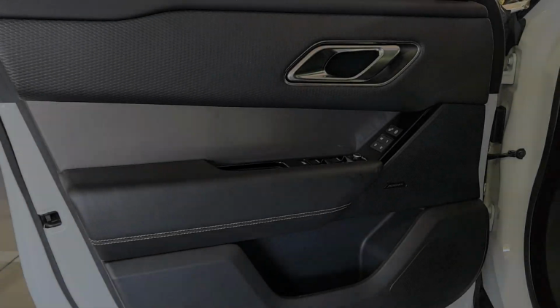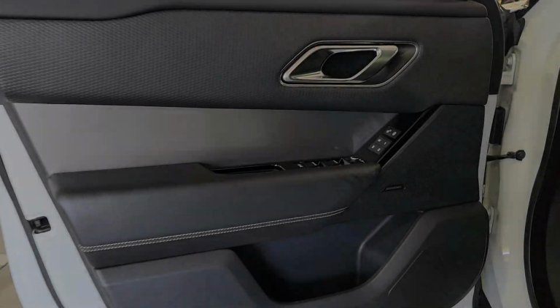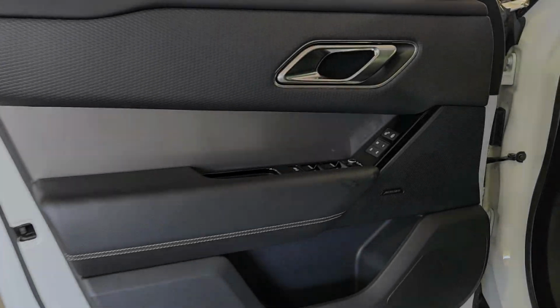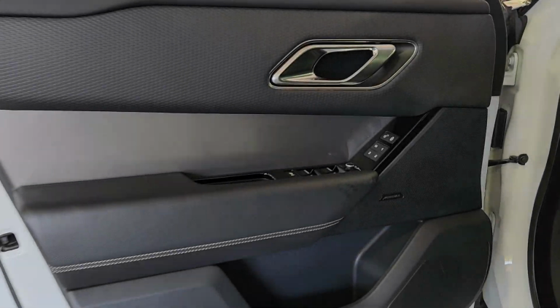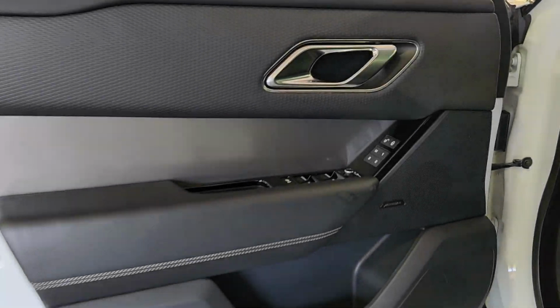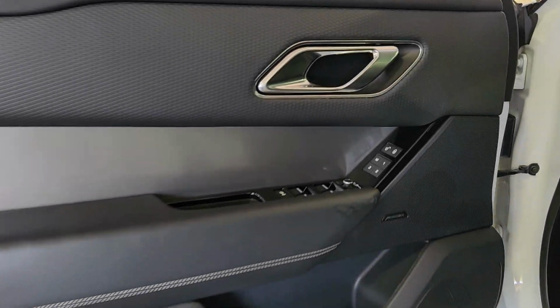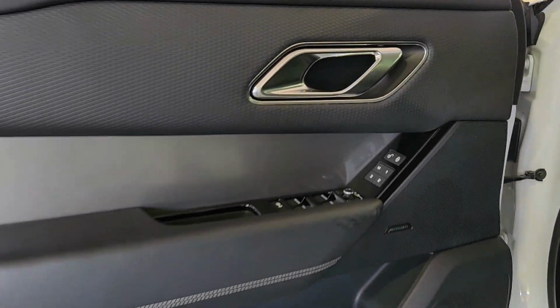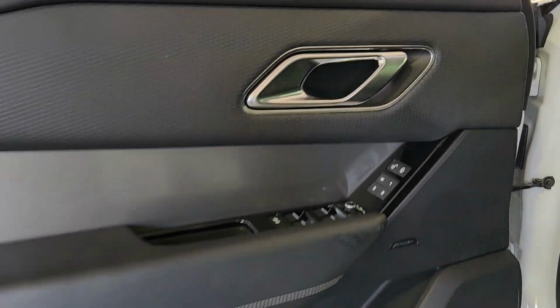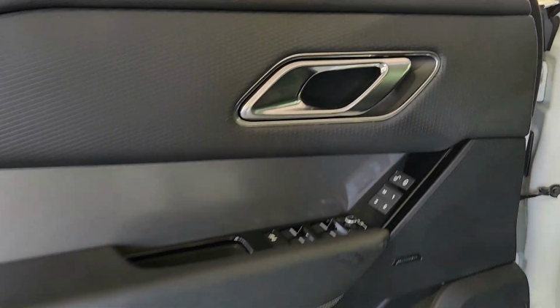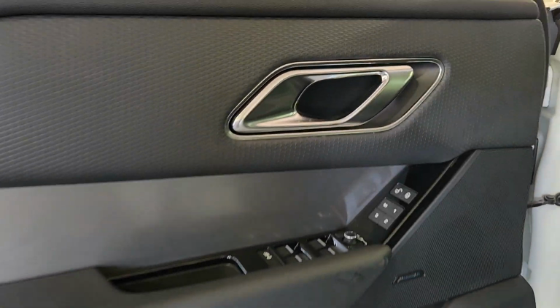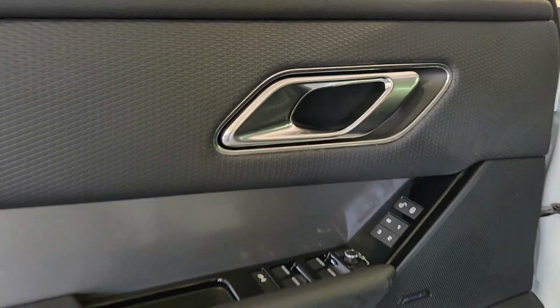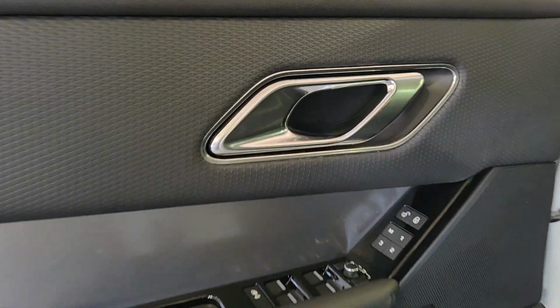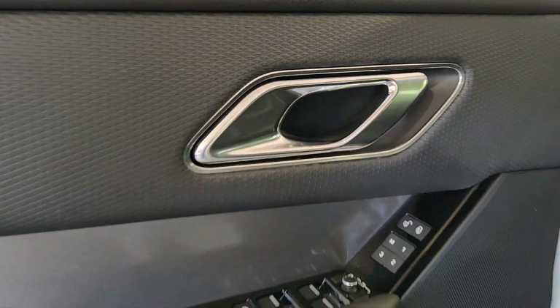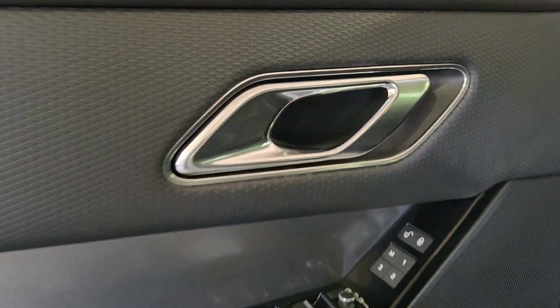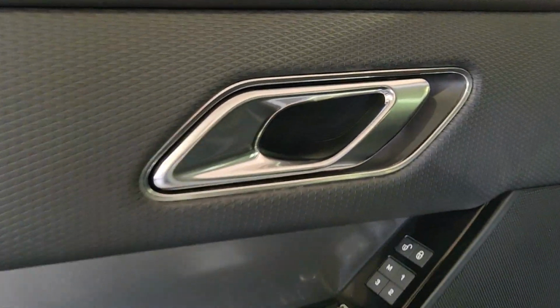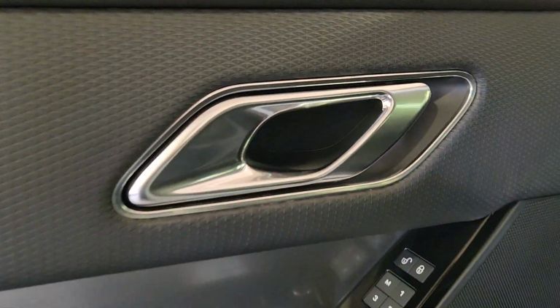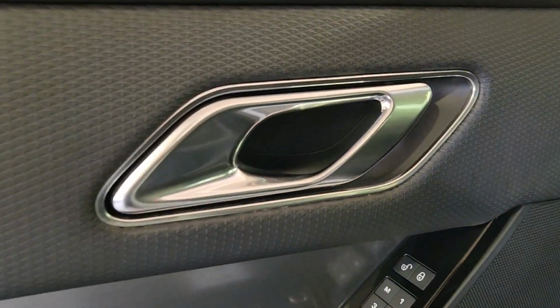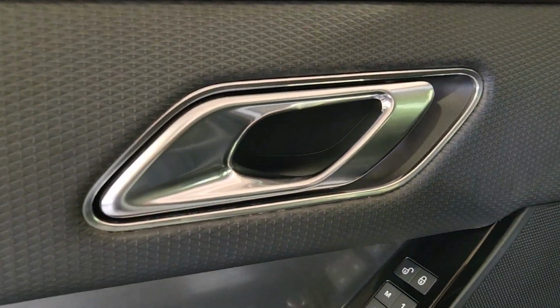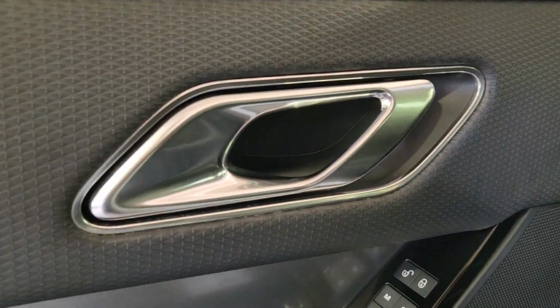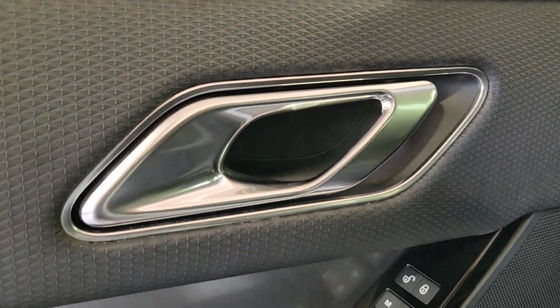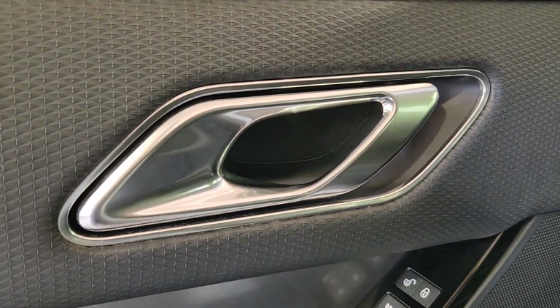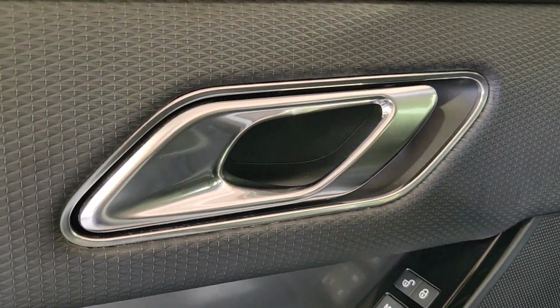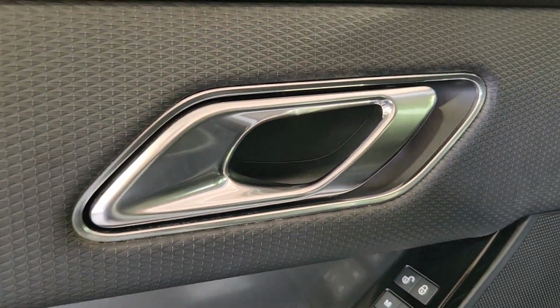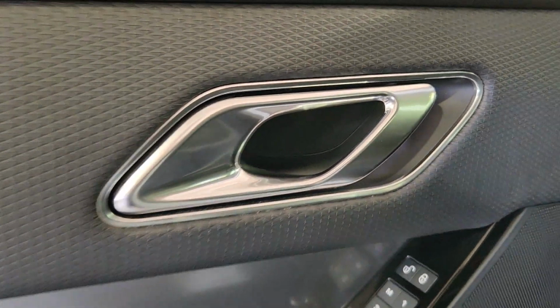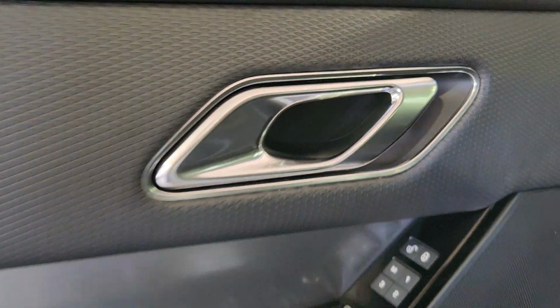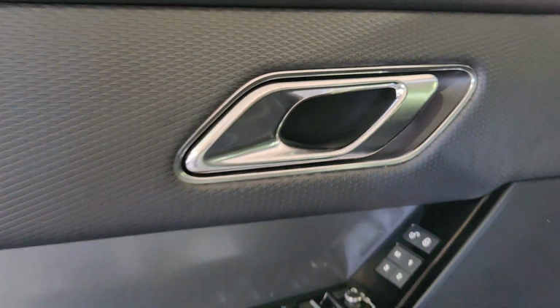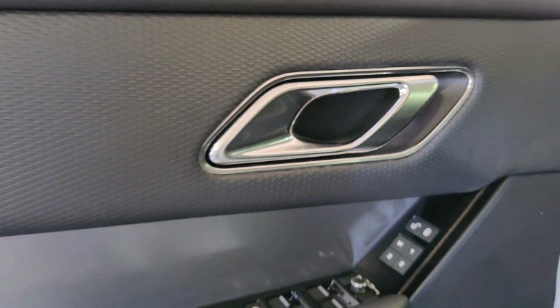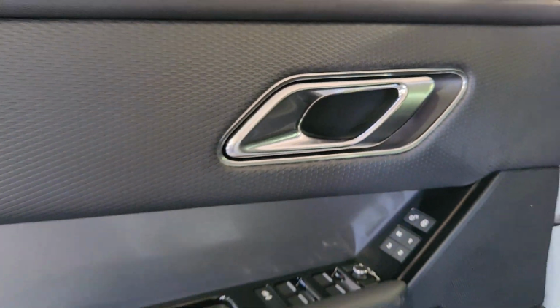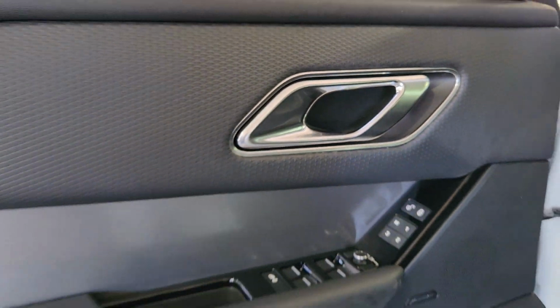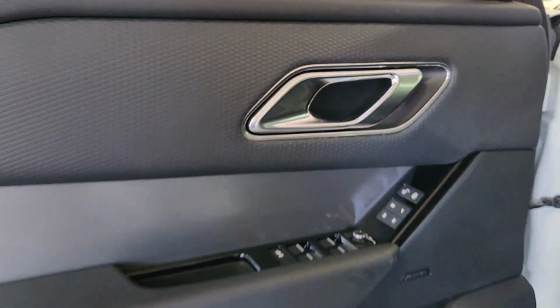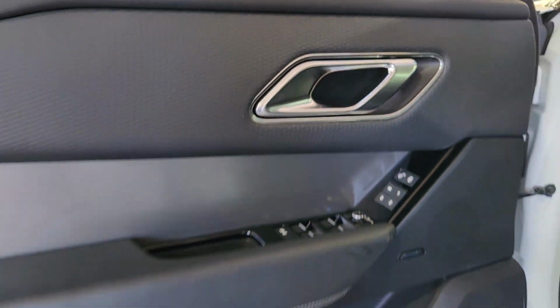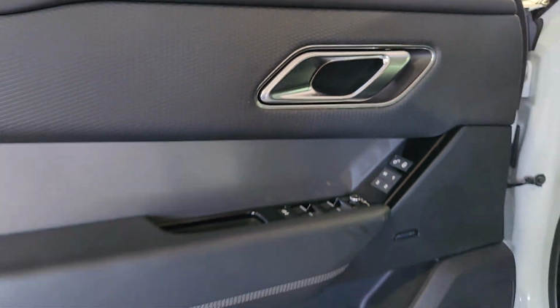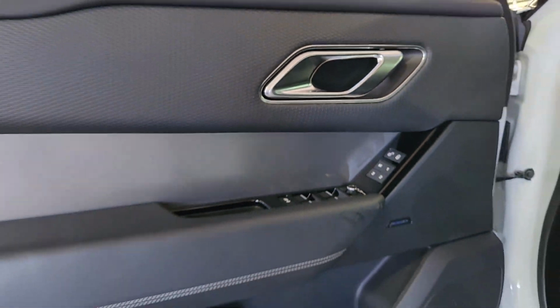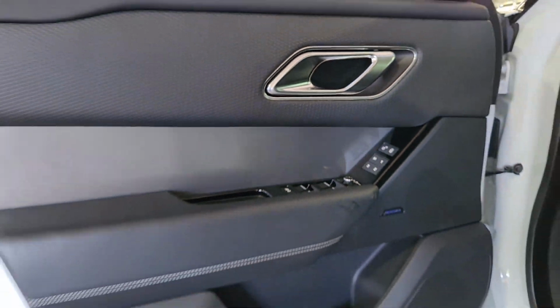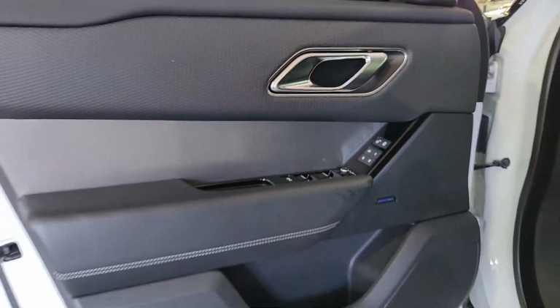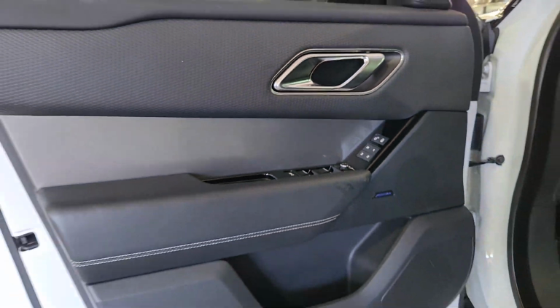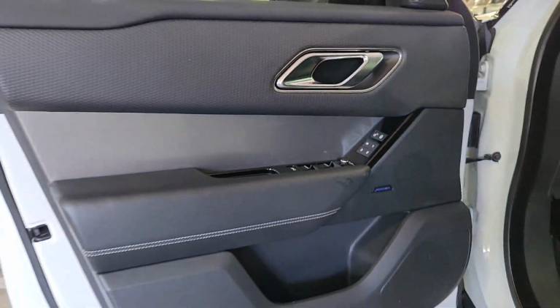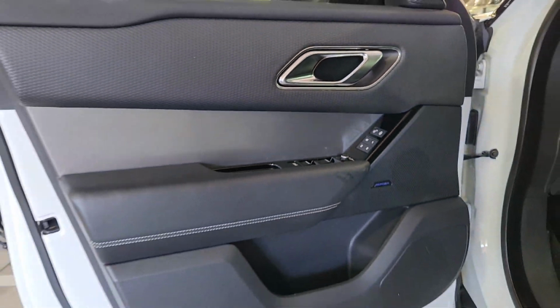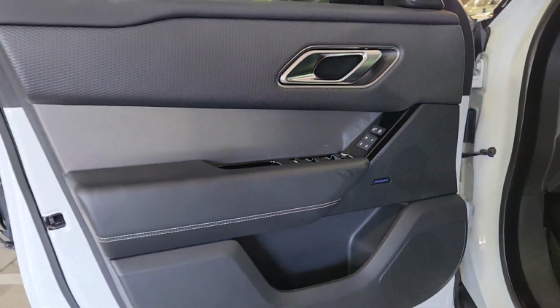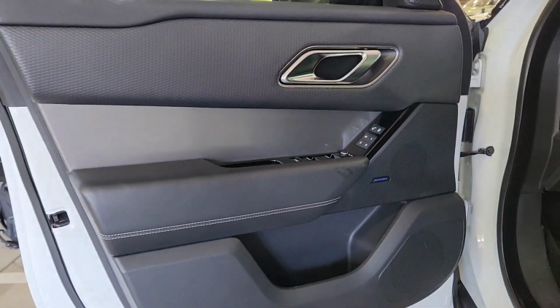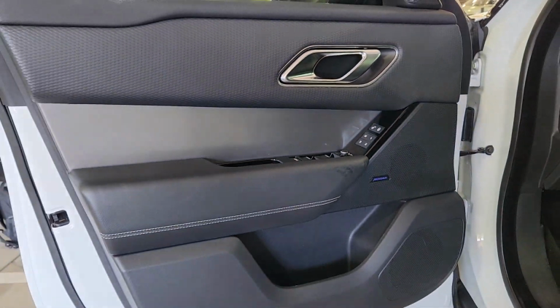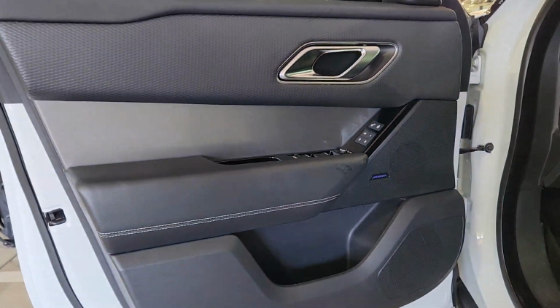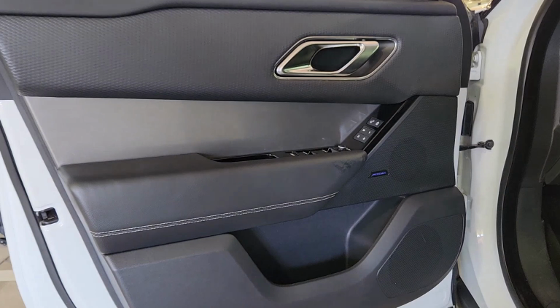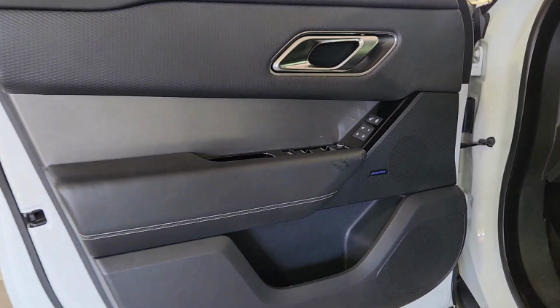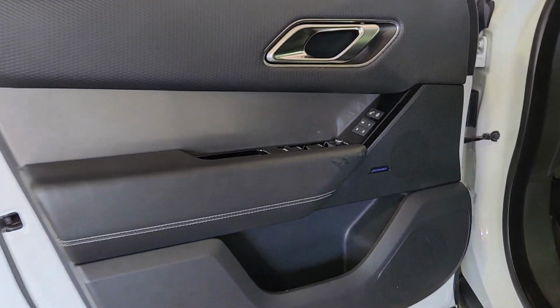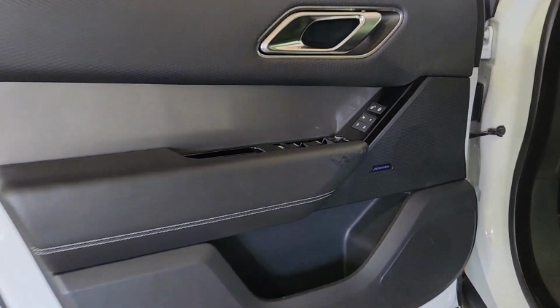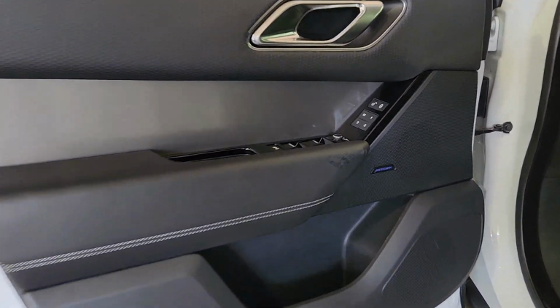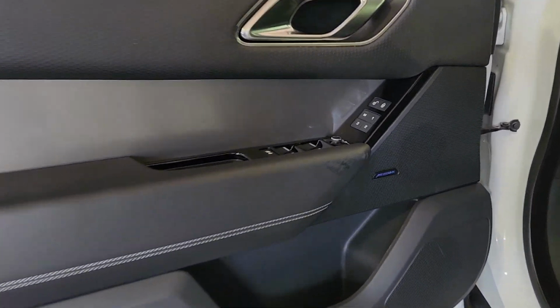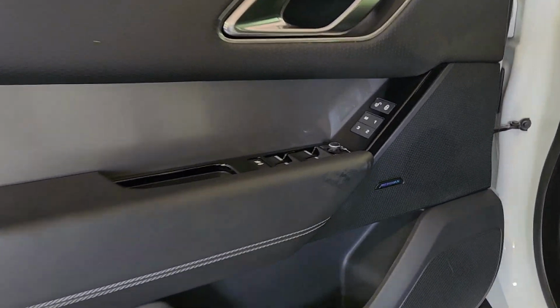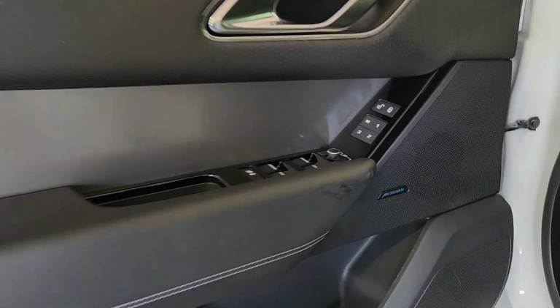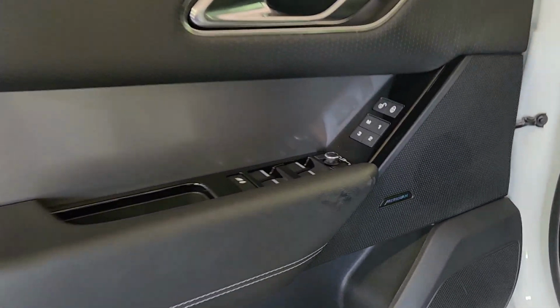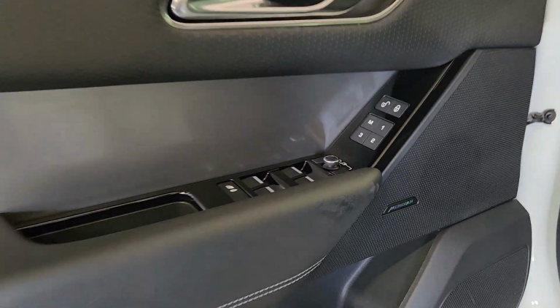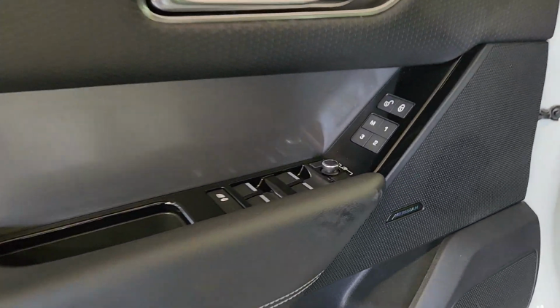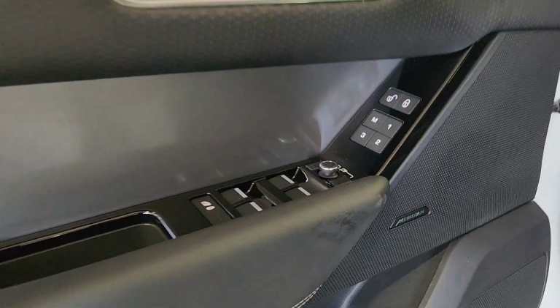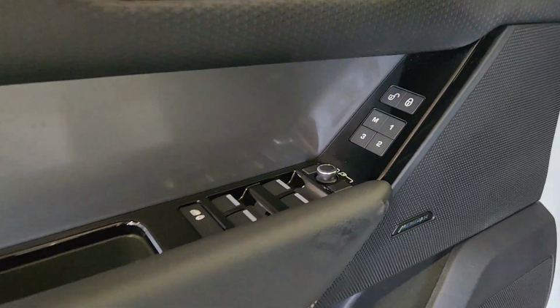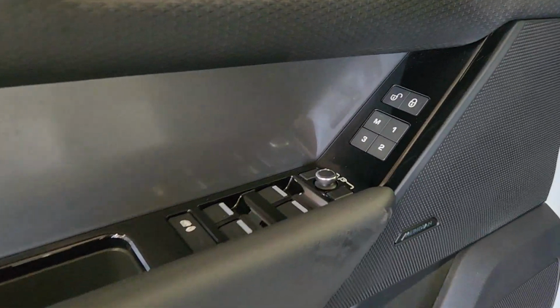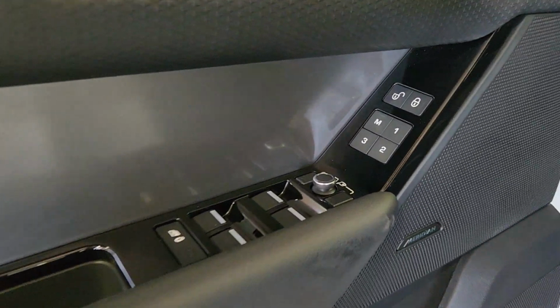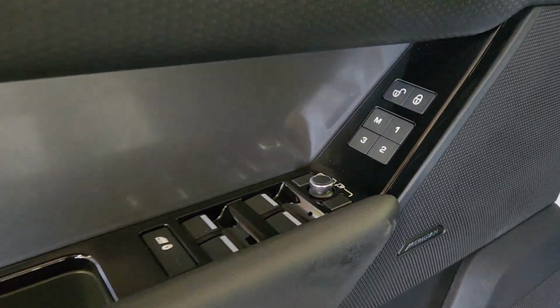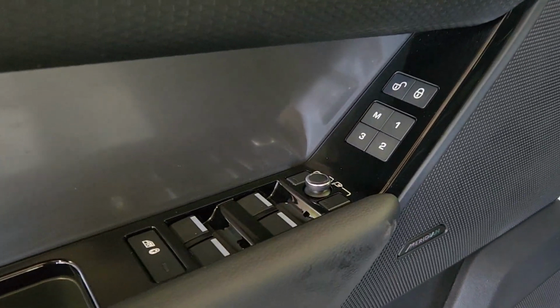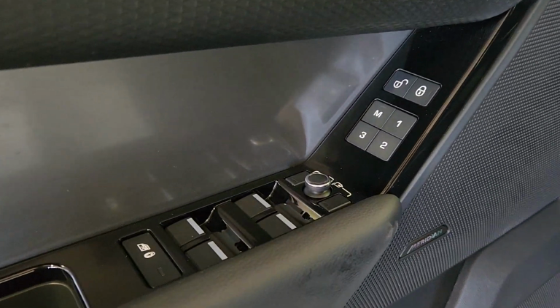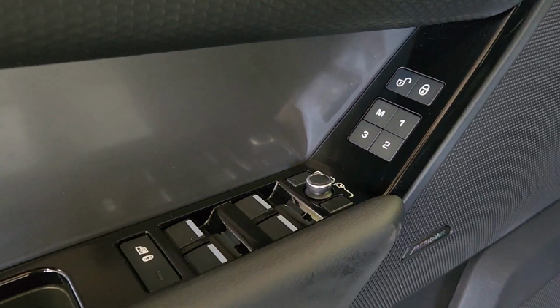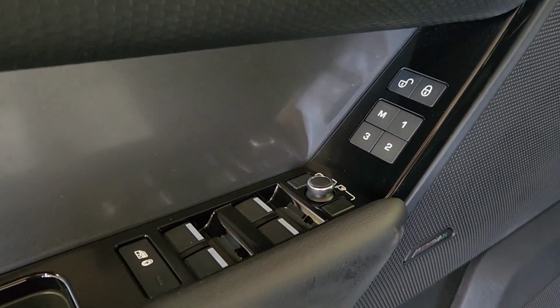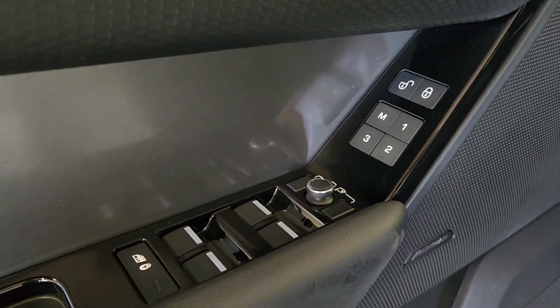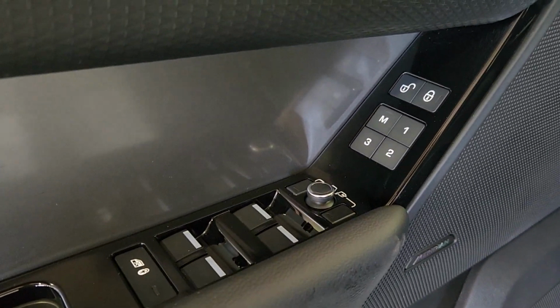Navigation system, keyless entry, moonroof, heated driver's seat, fog lamps, premium sound system.